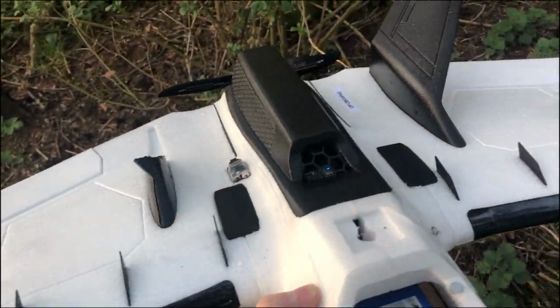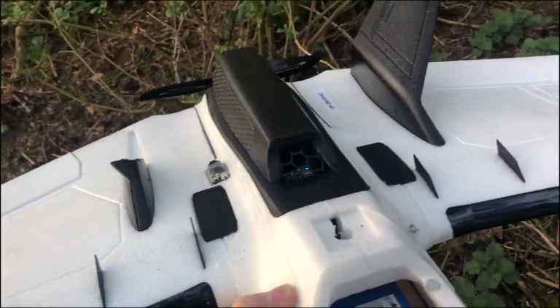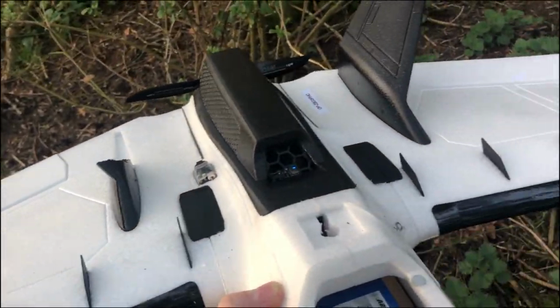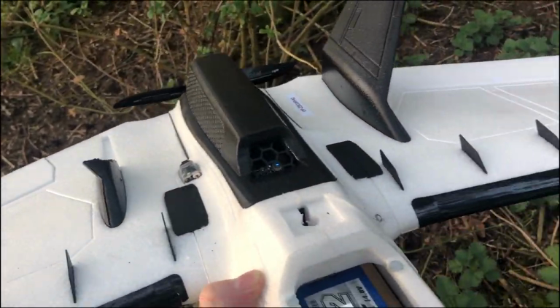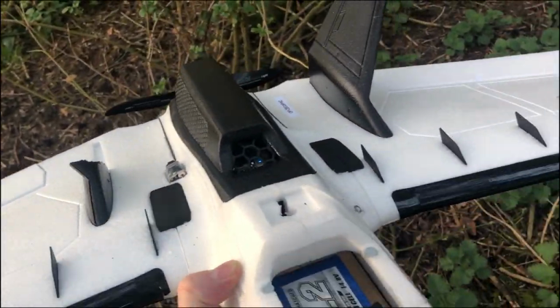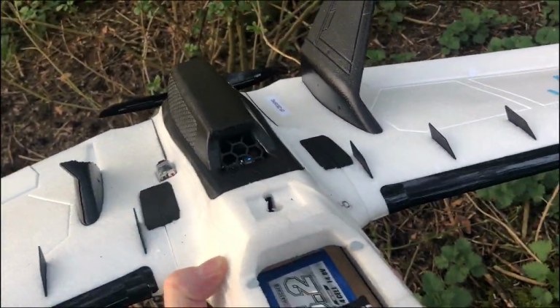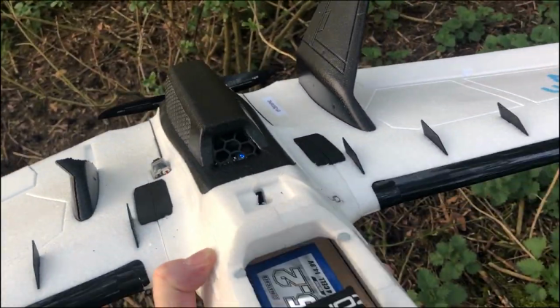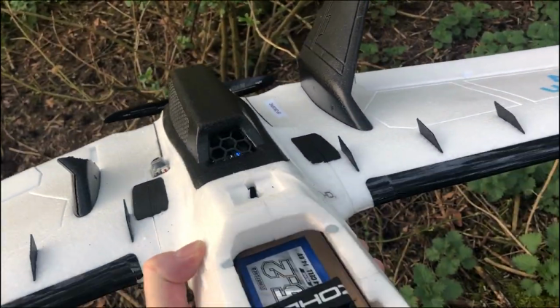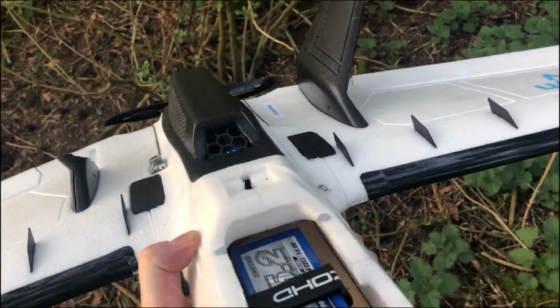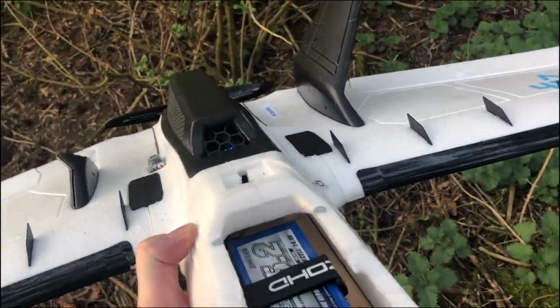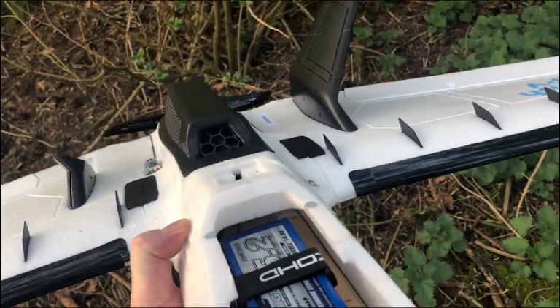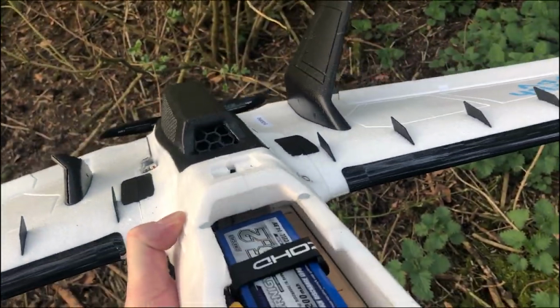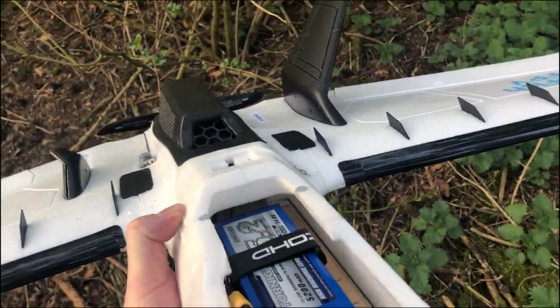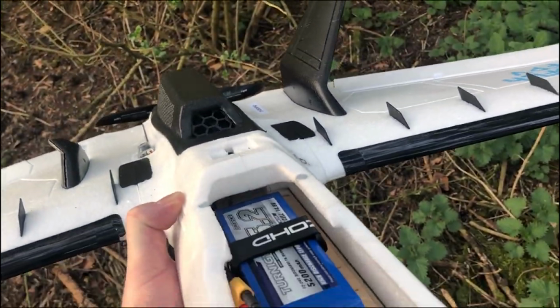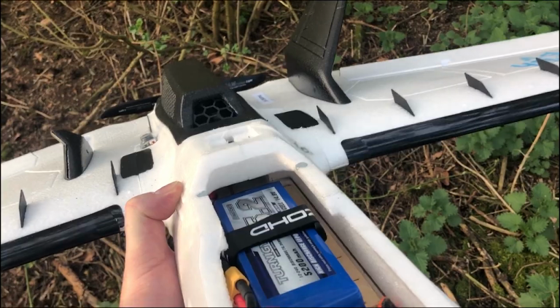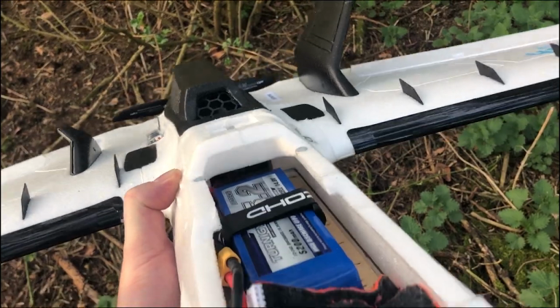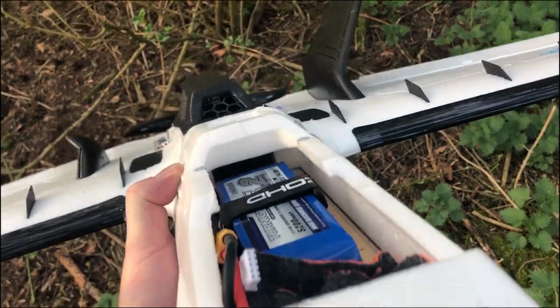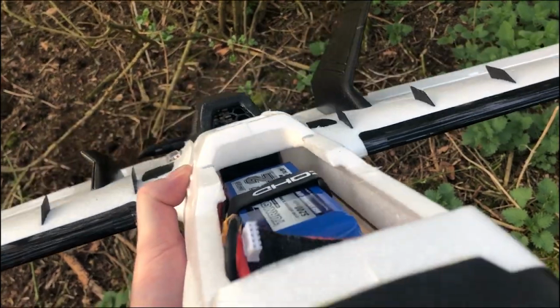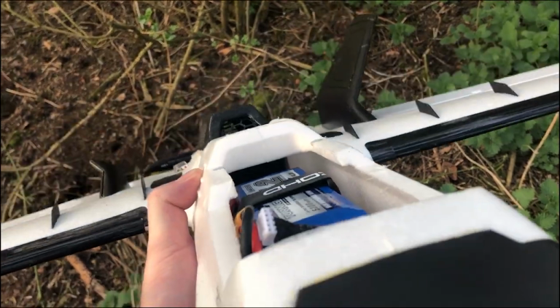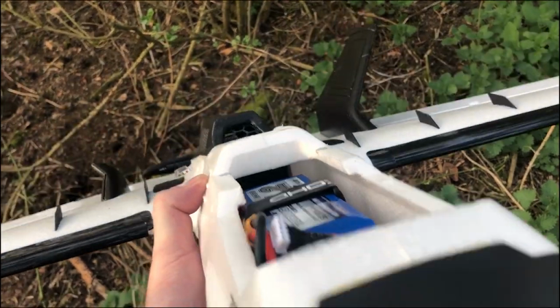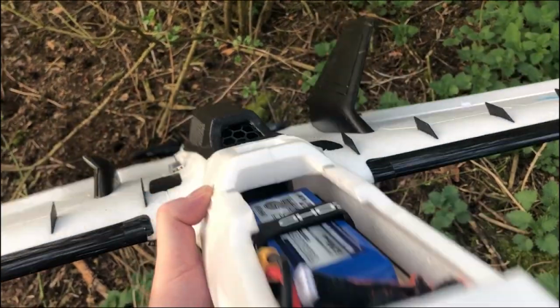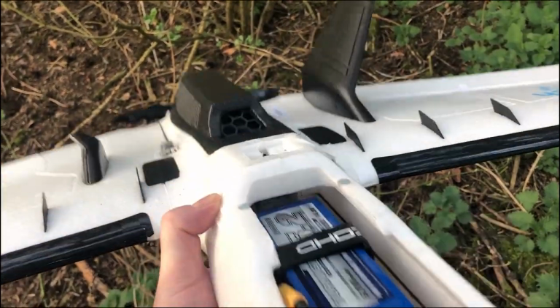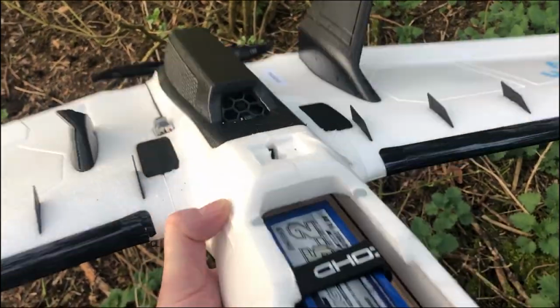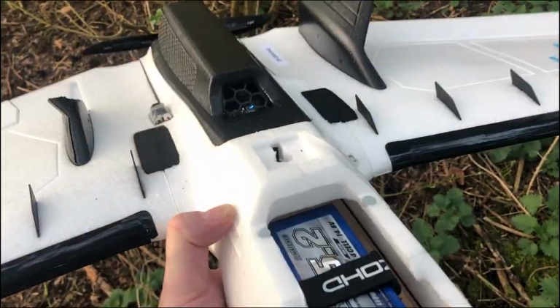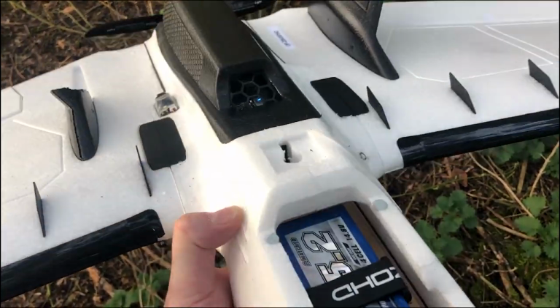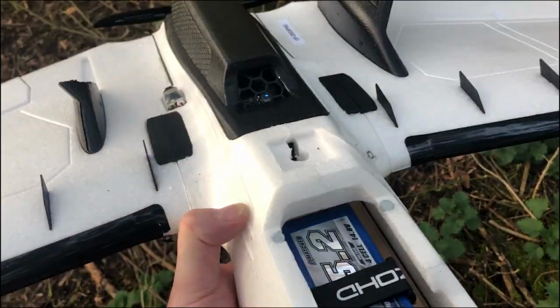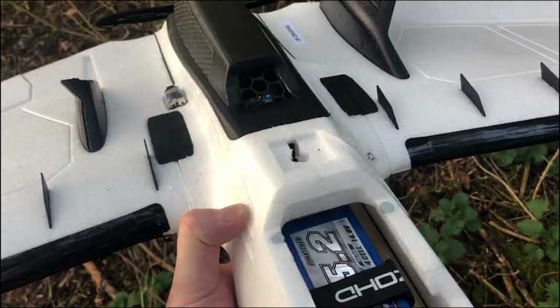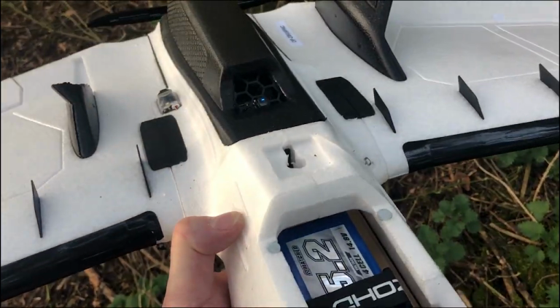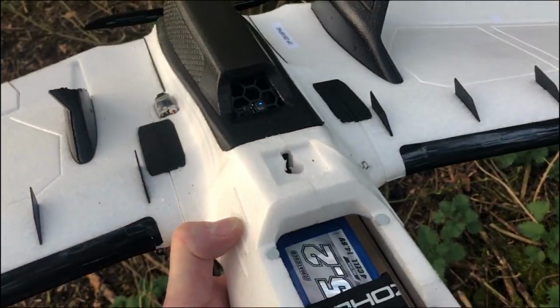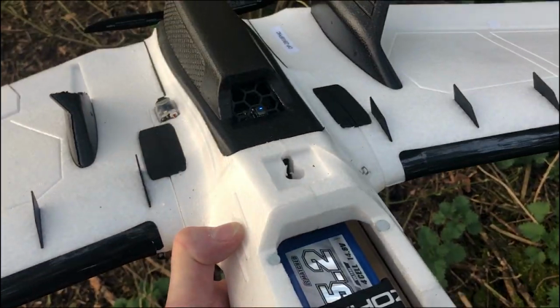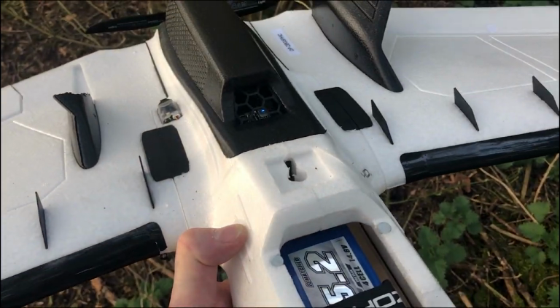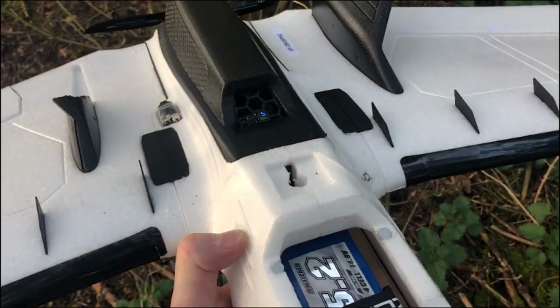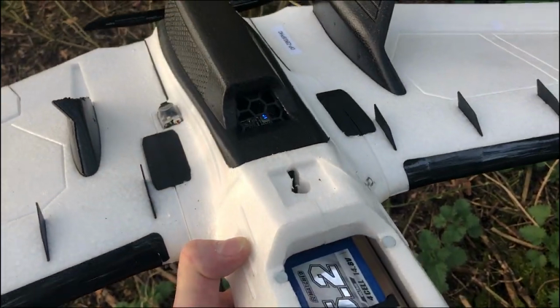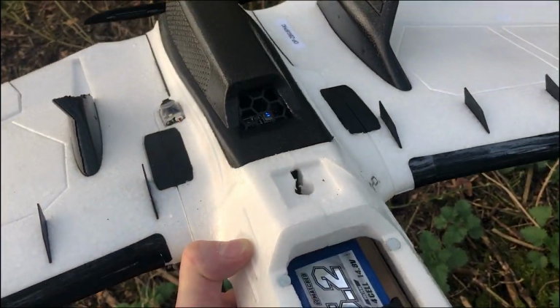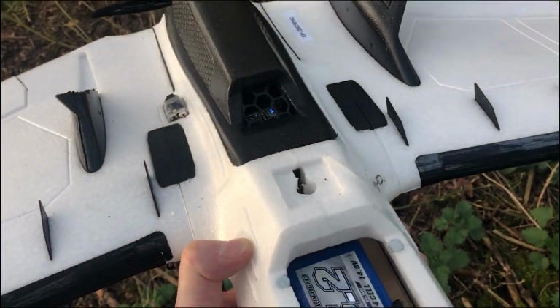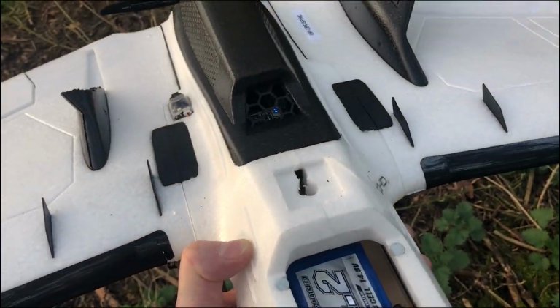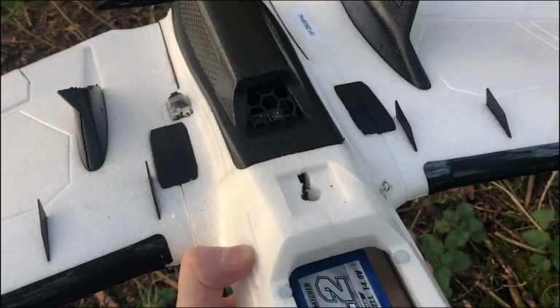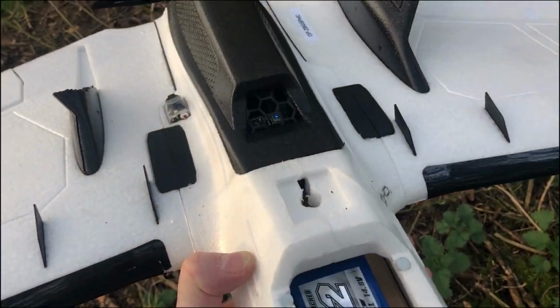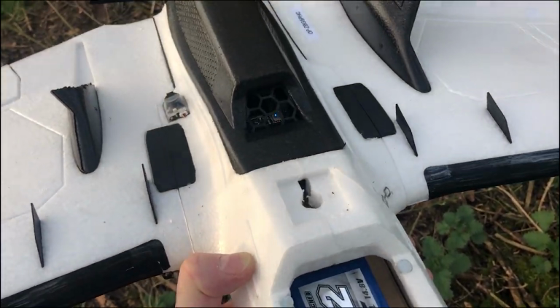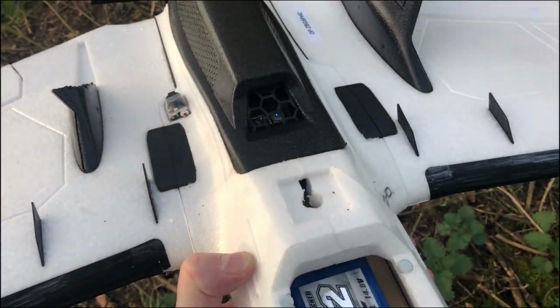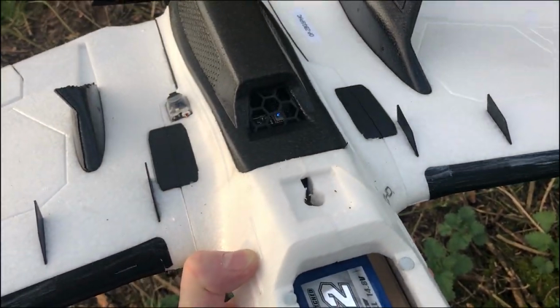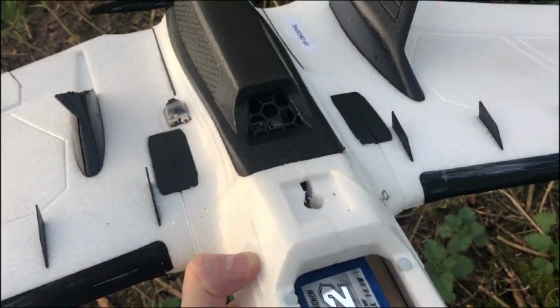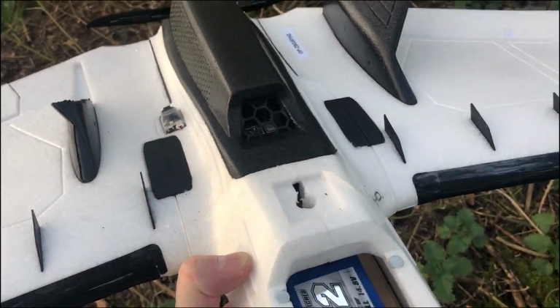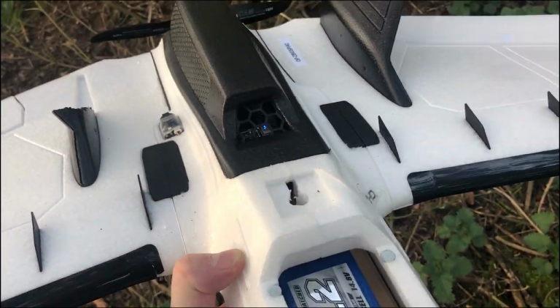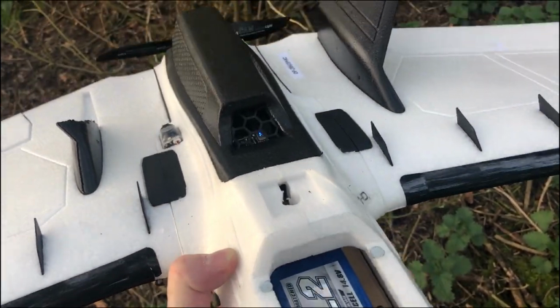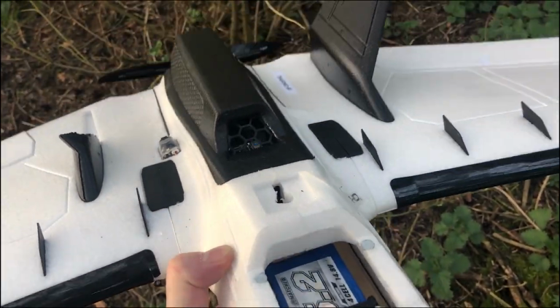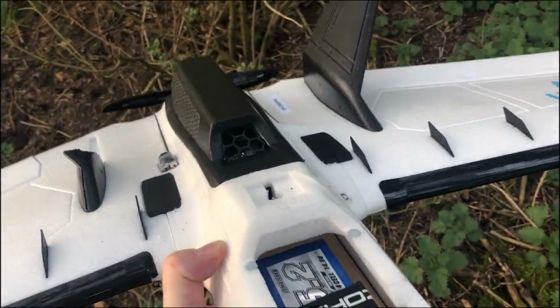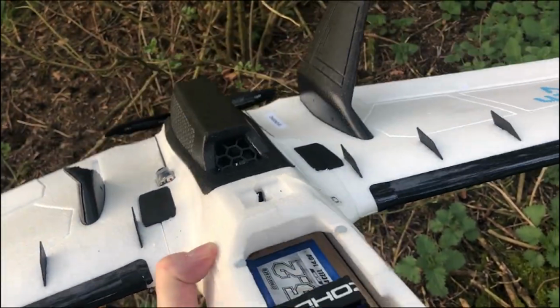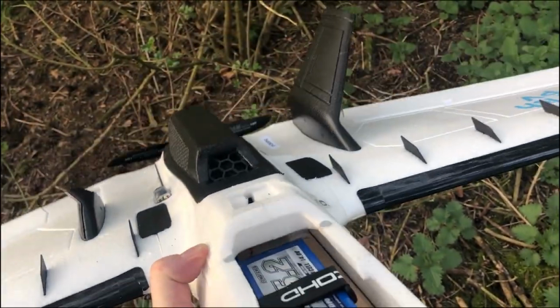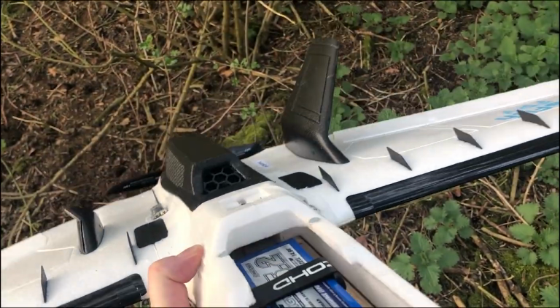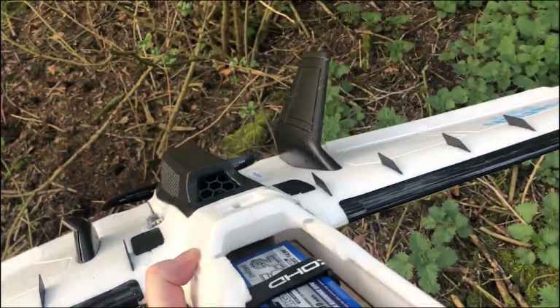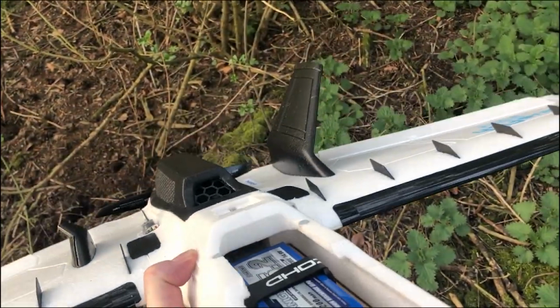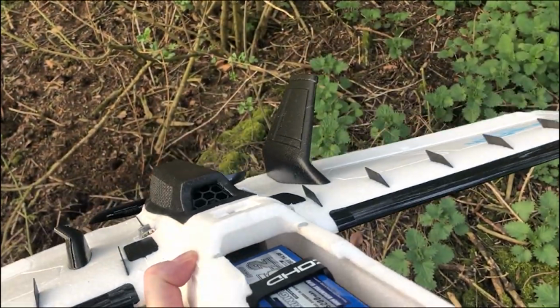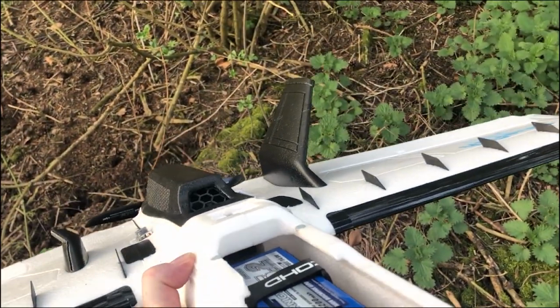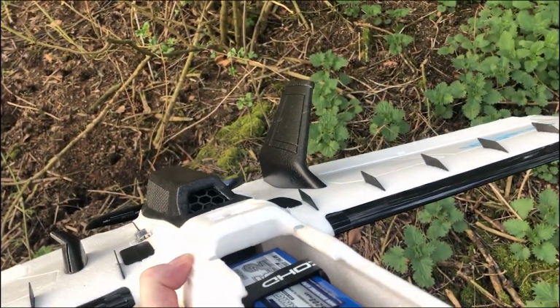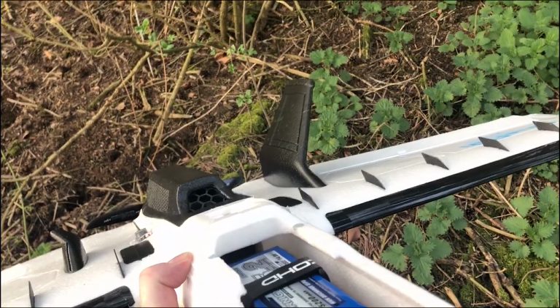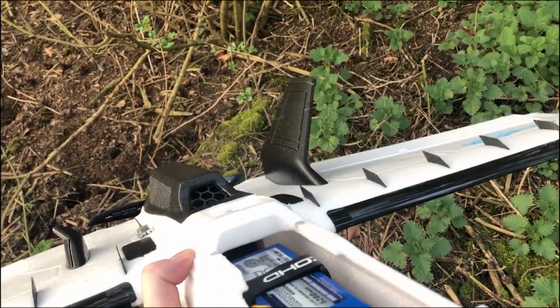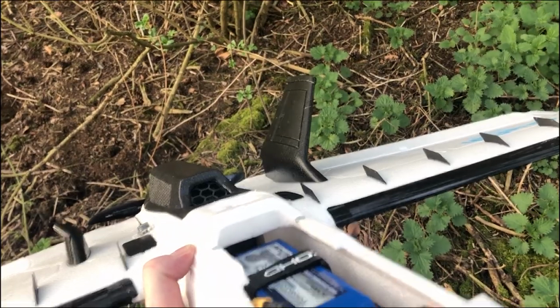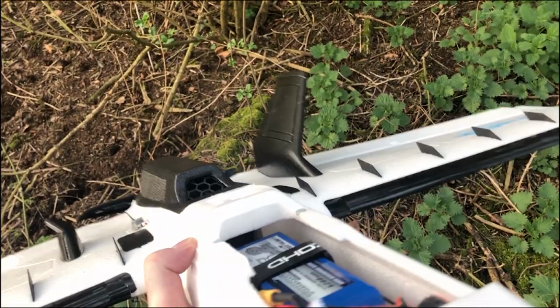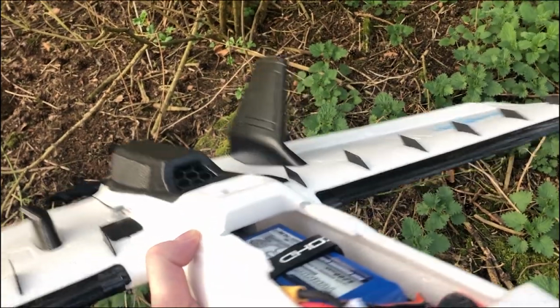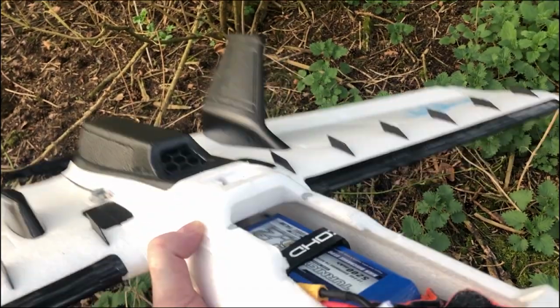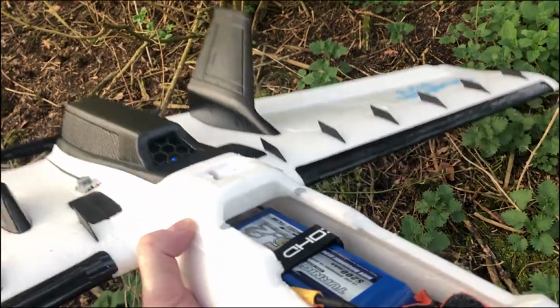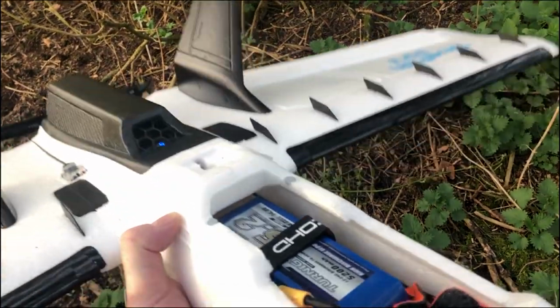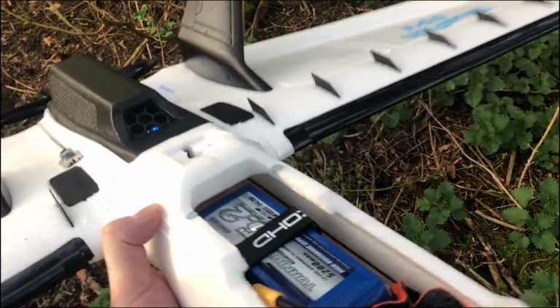Go back and diagnose what's actually happened, go back to the workshop and fix it up, and then I'll have to come back for another maiden.